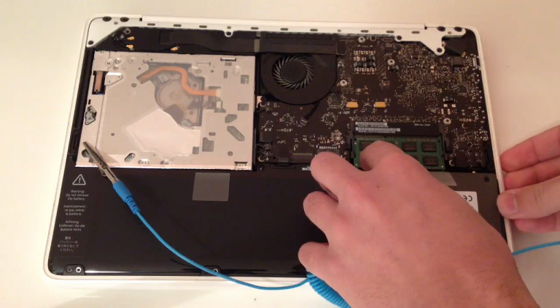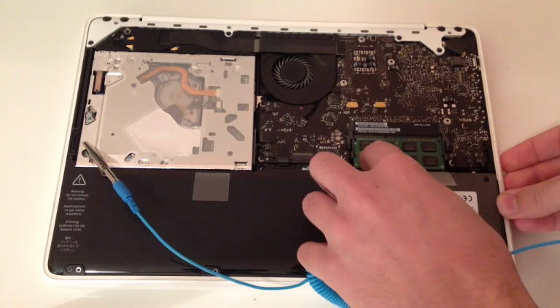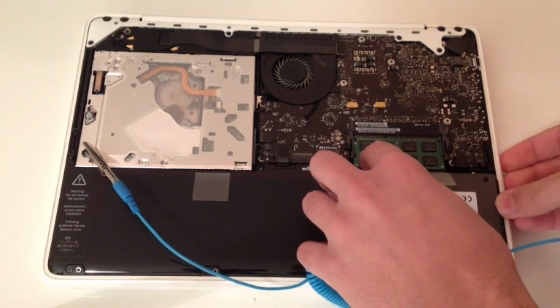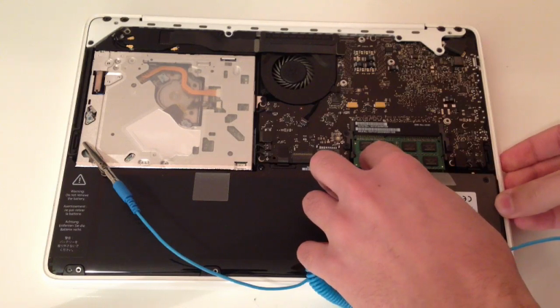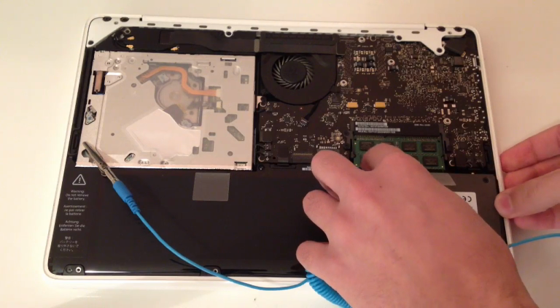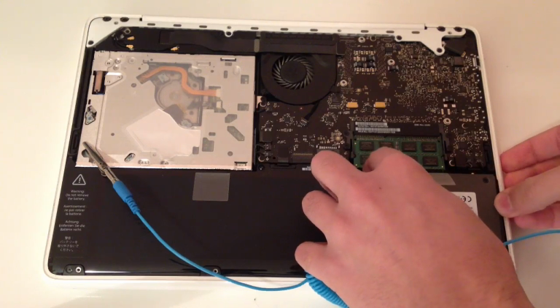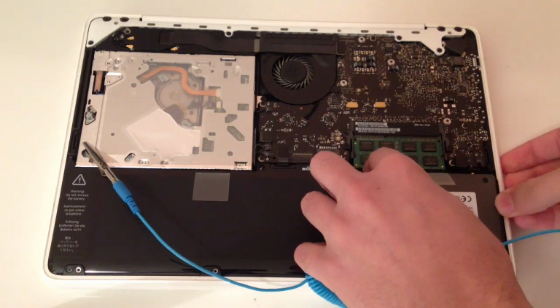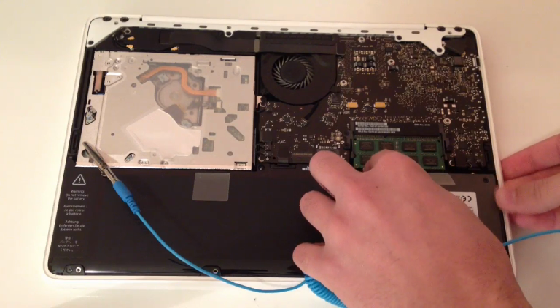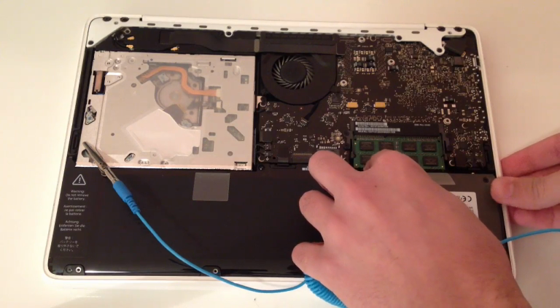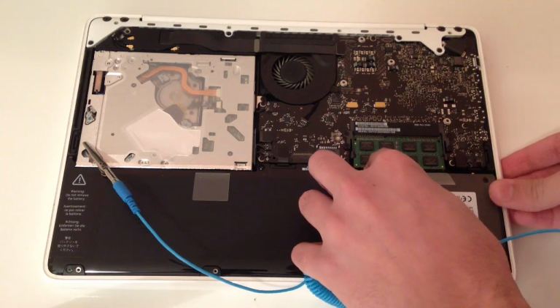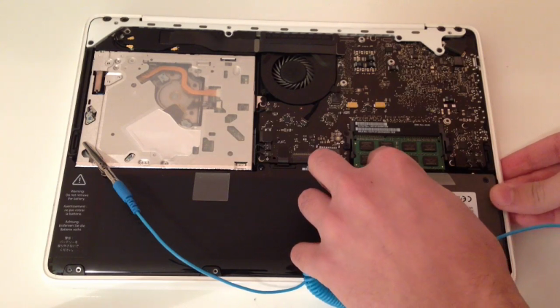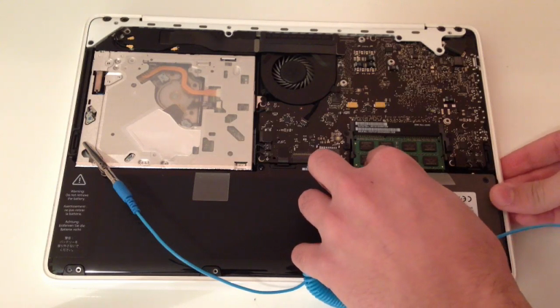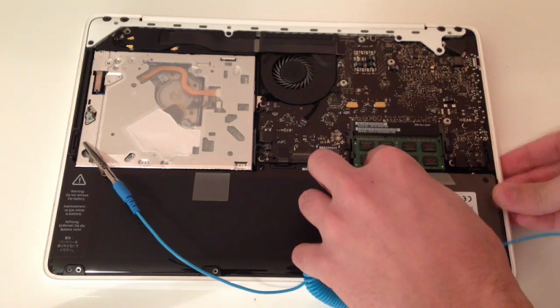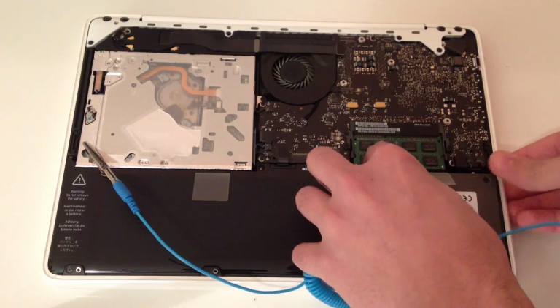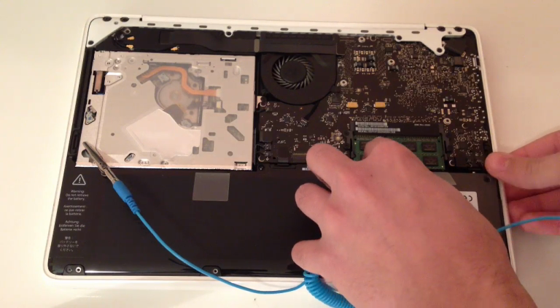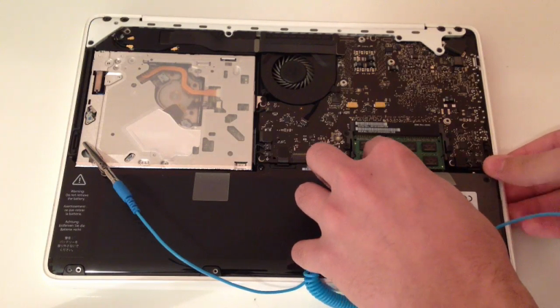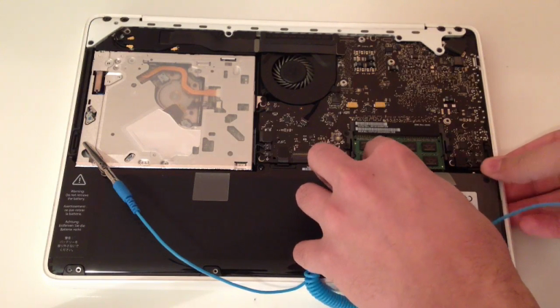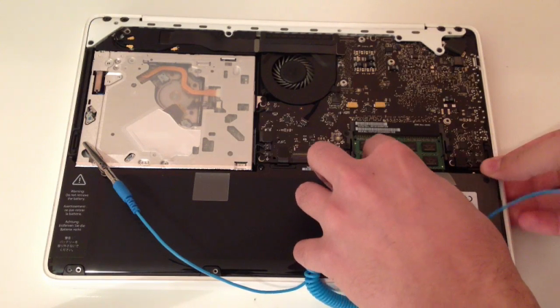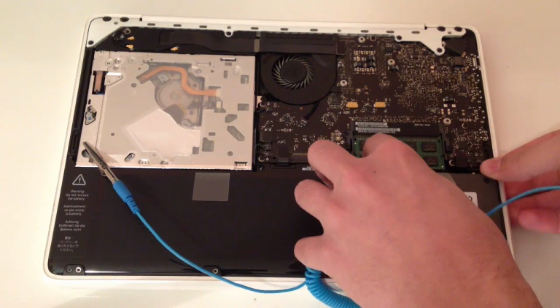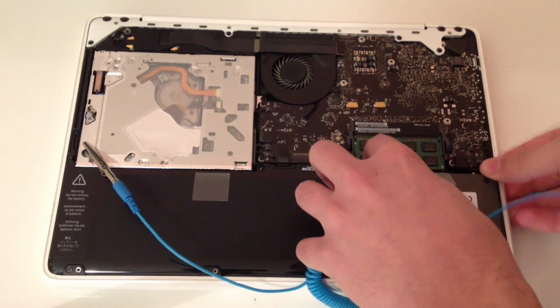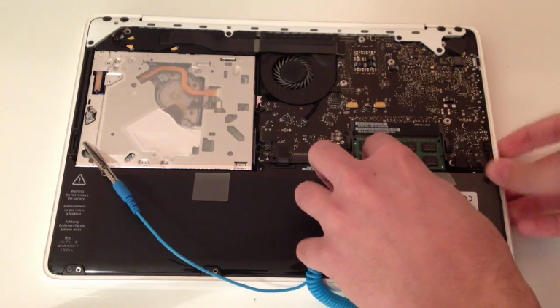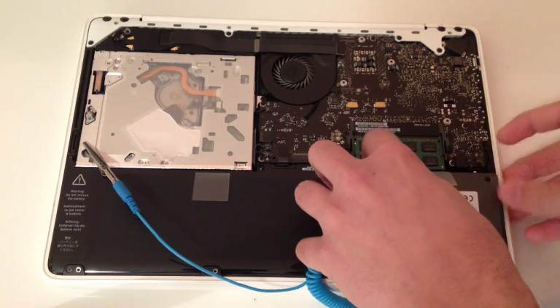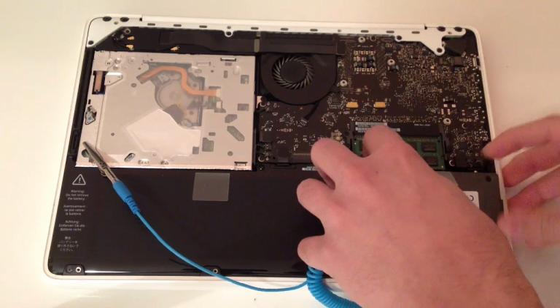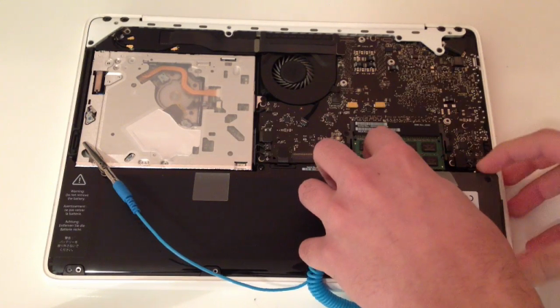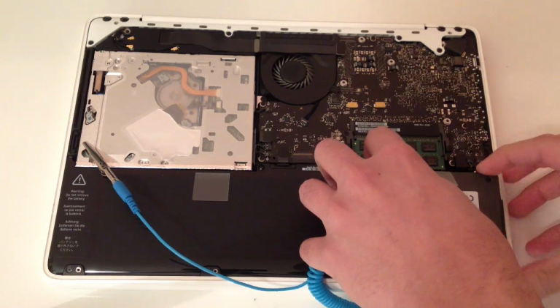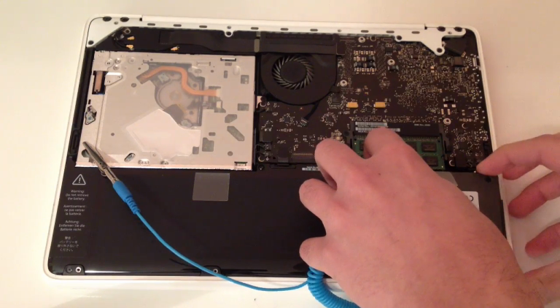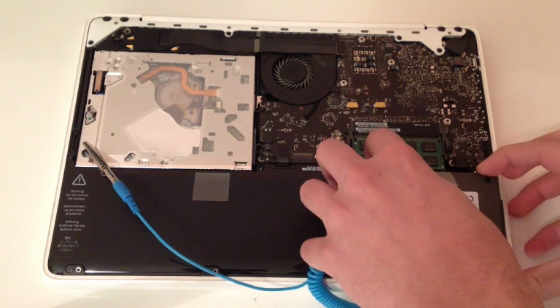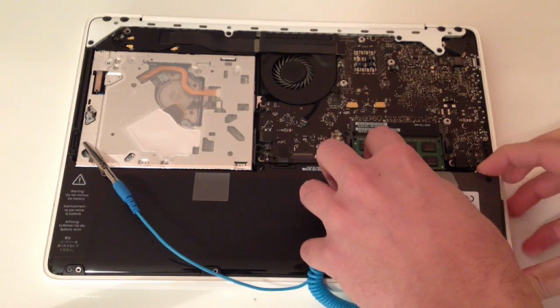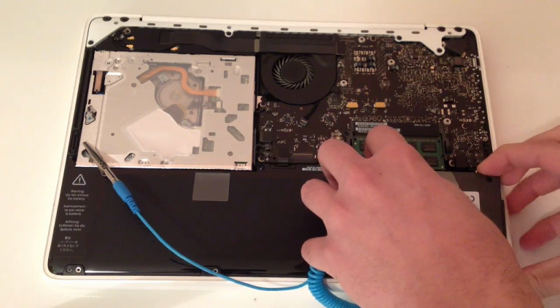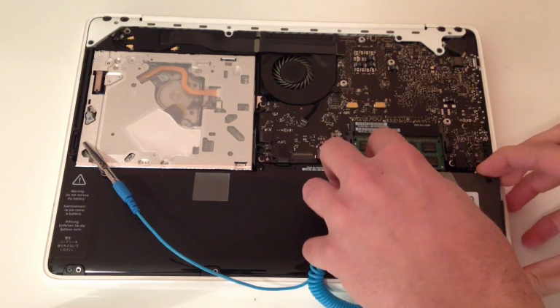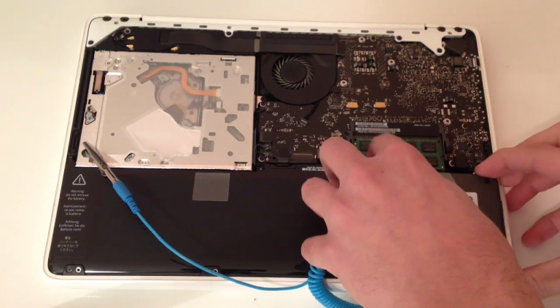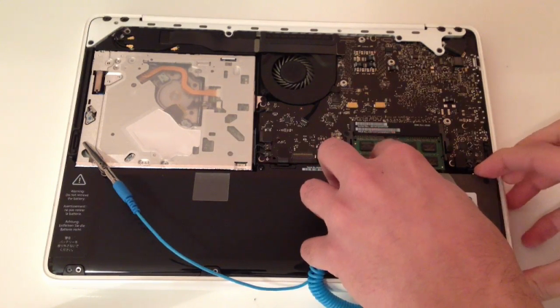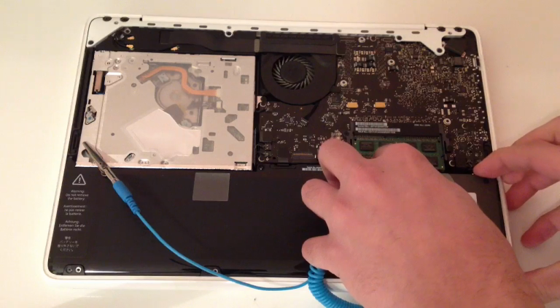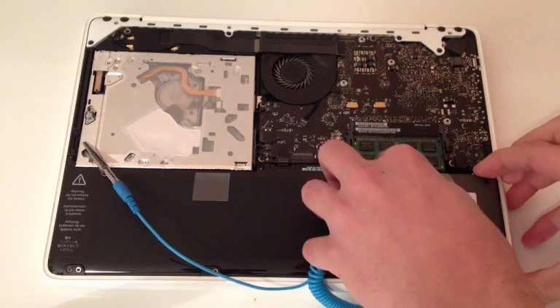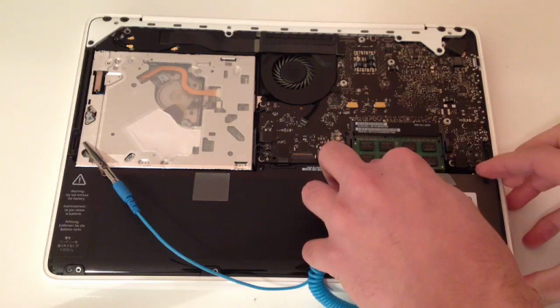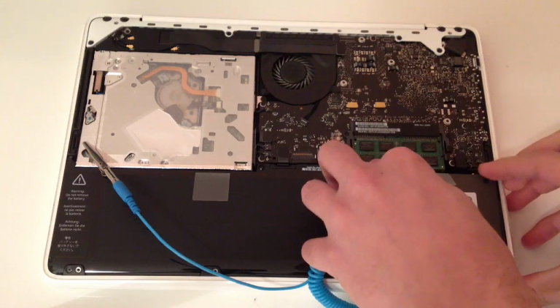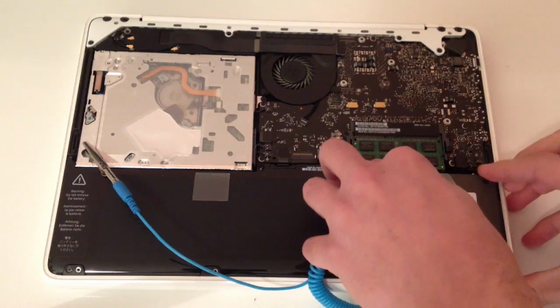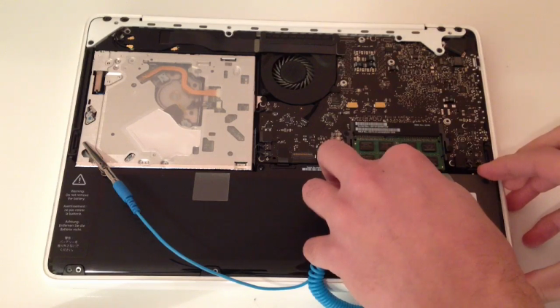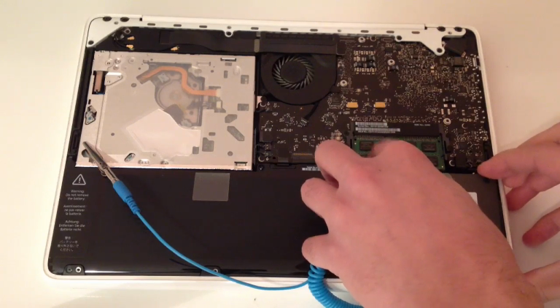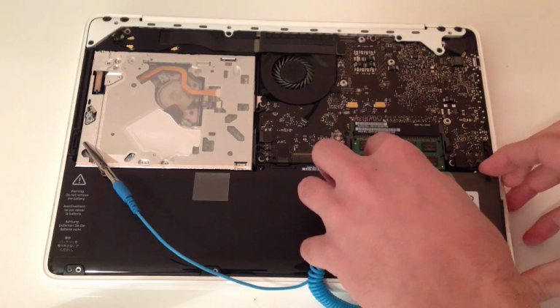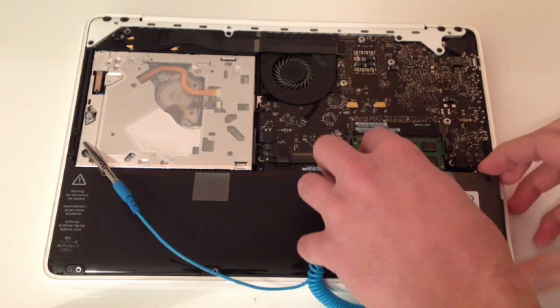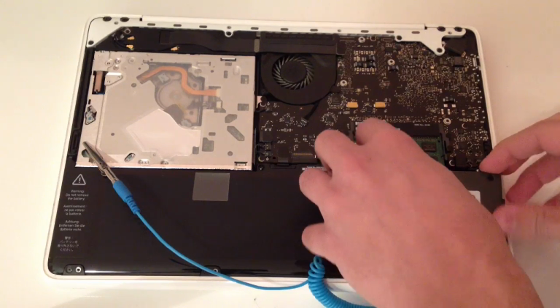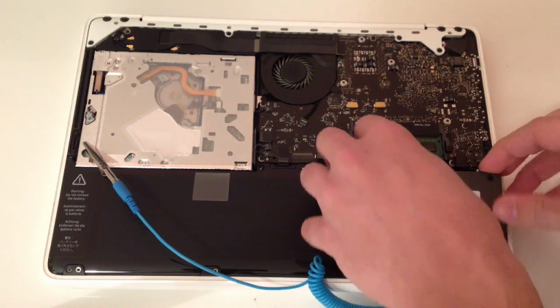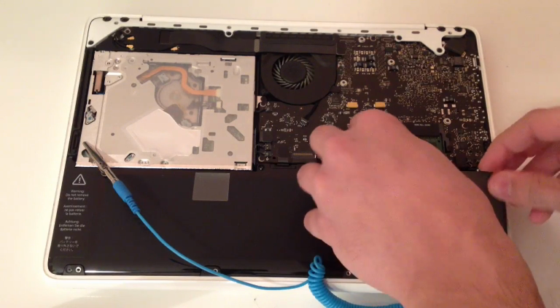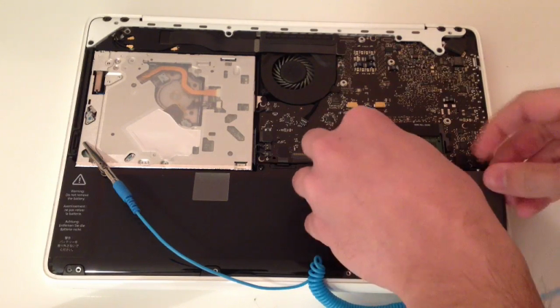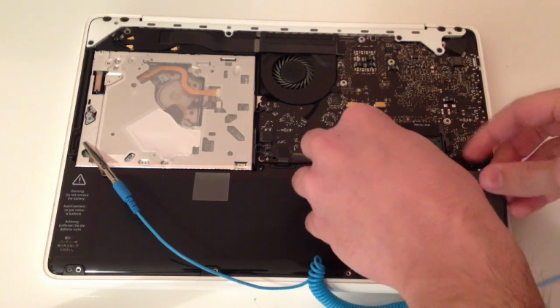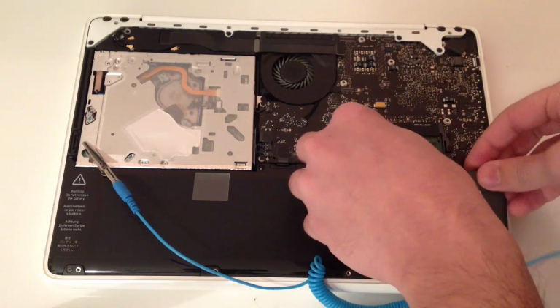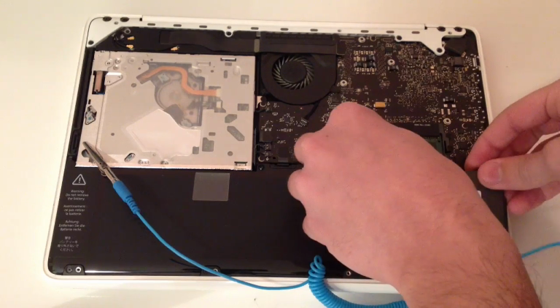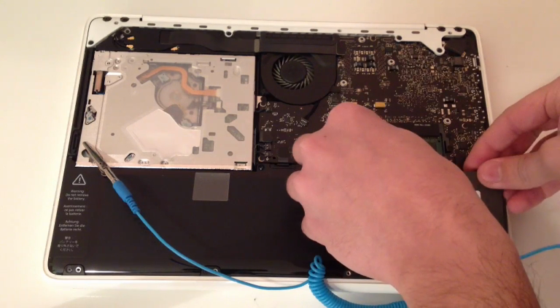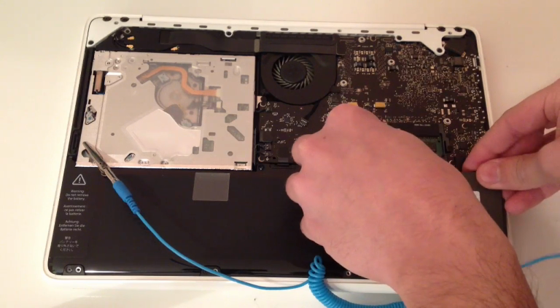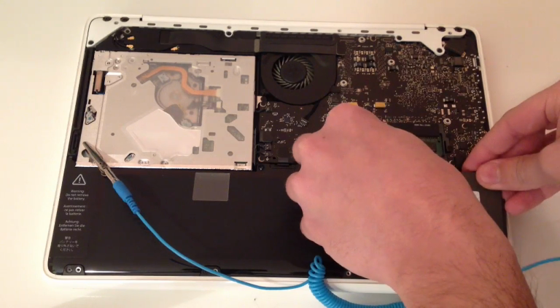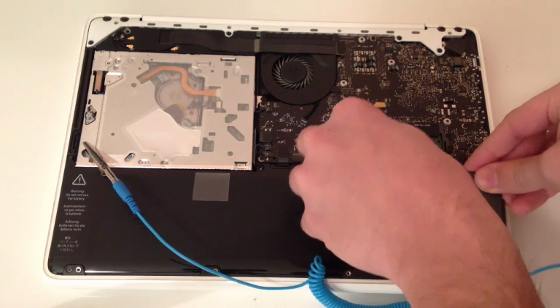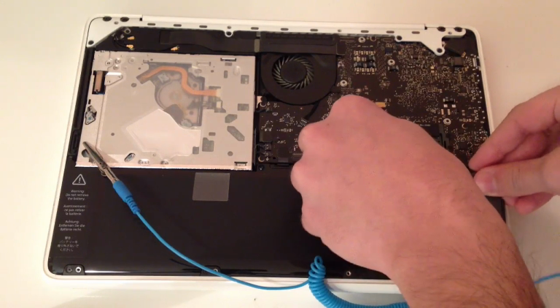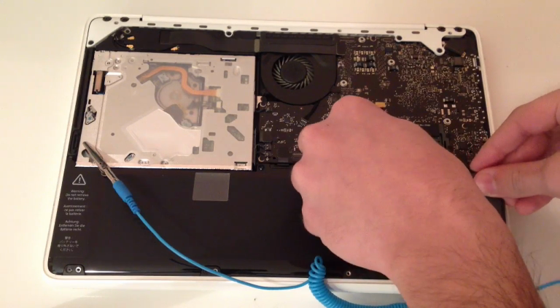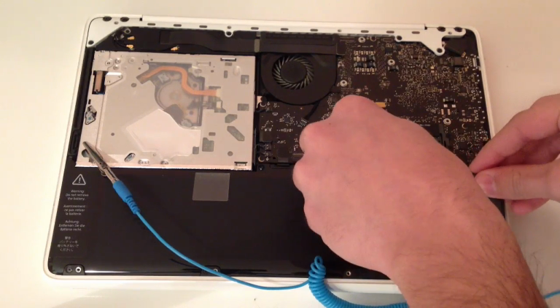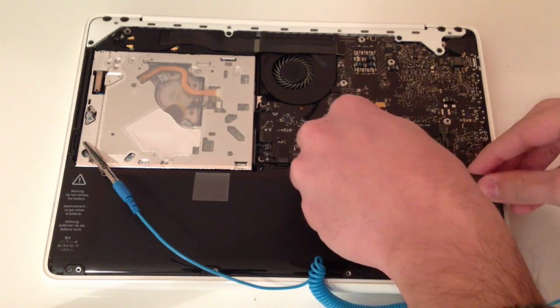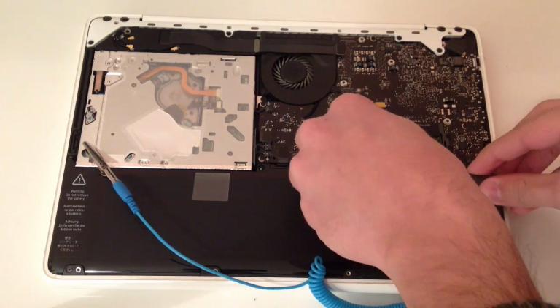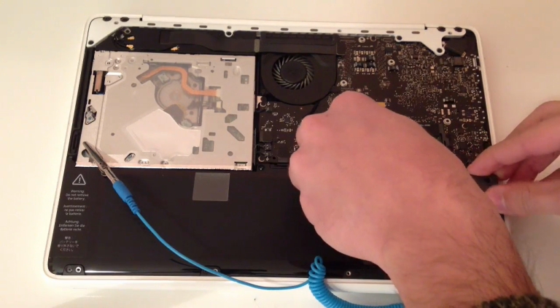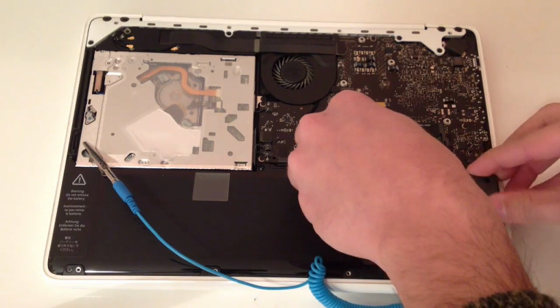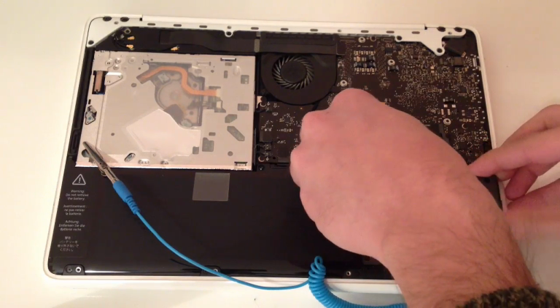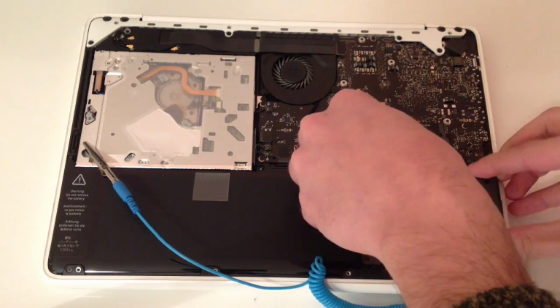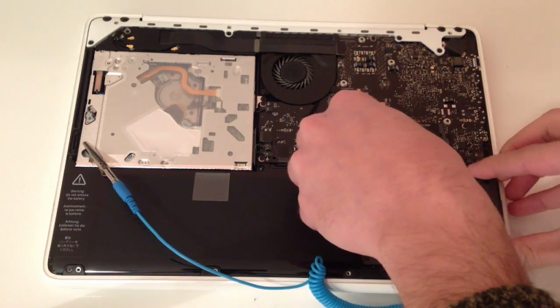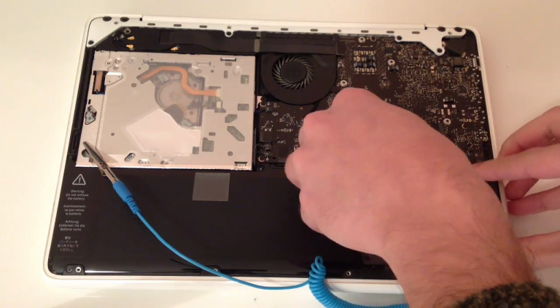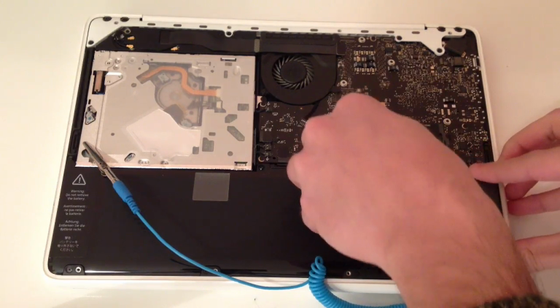Once you're done, put the SSD back into place and install it properly so it won't move.